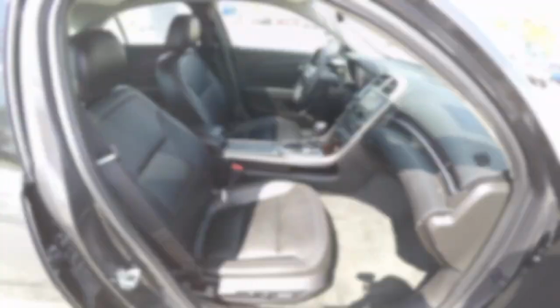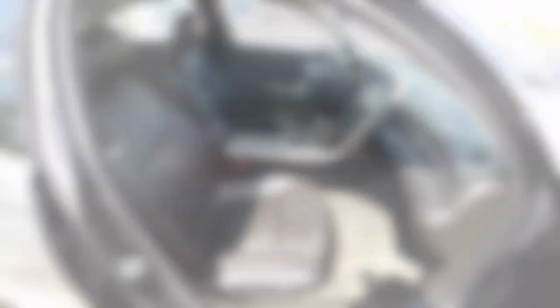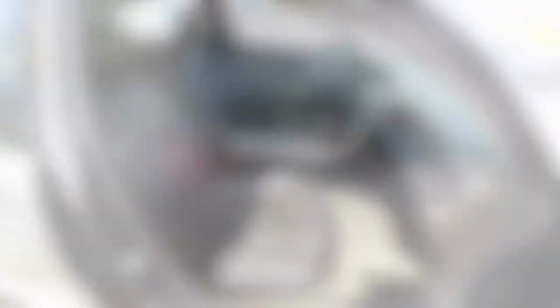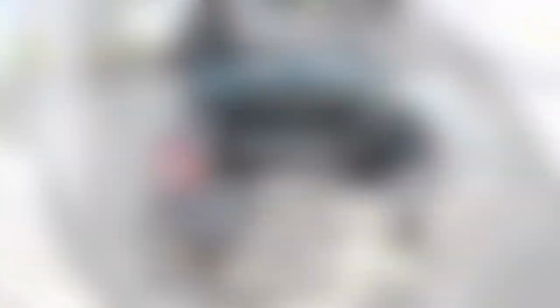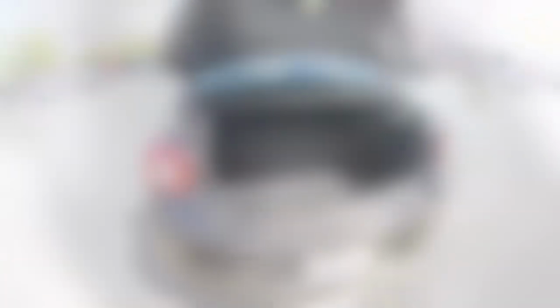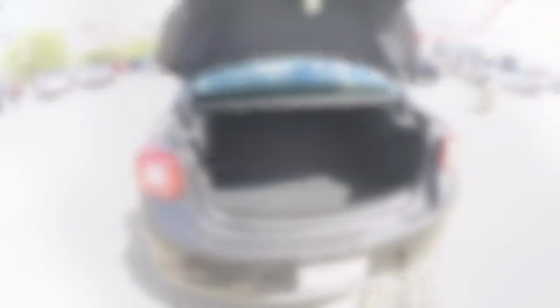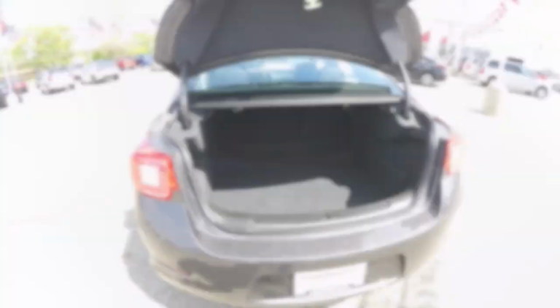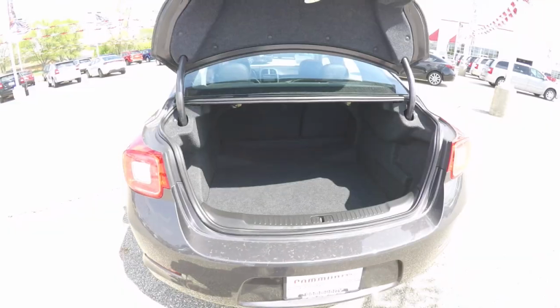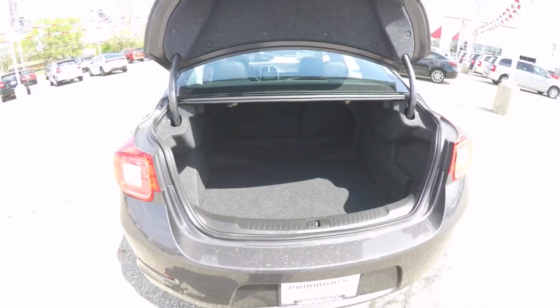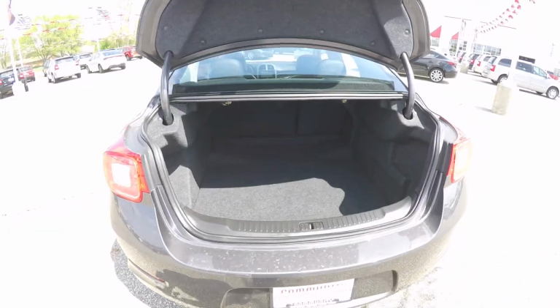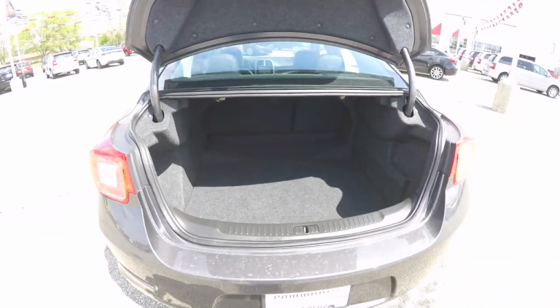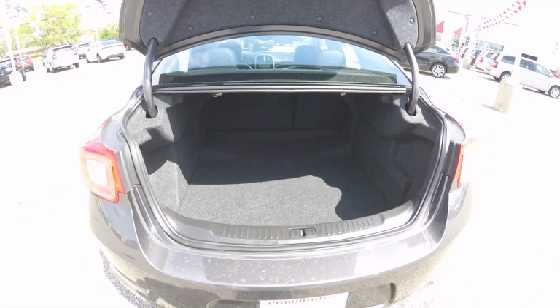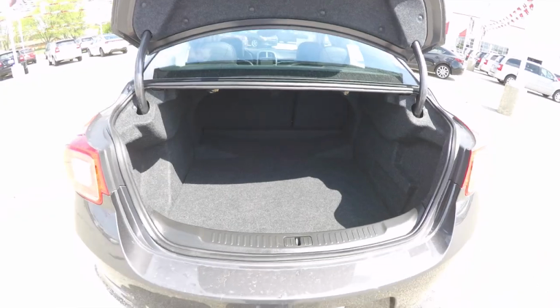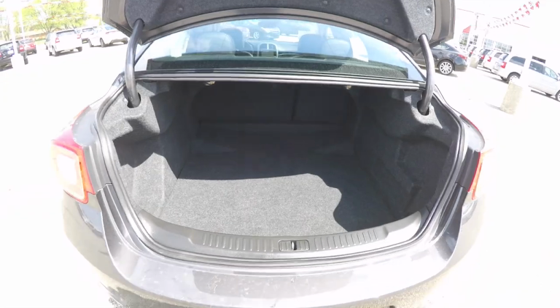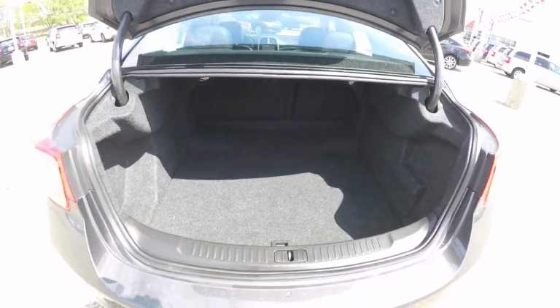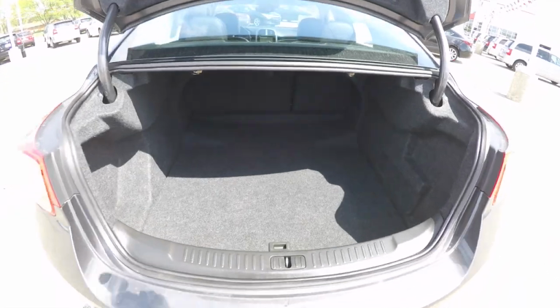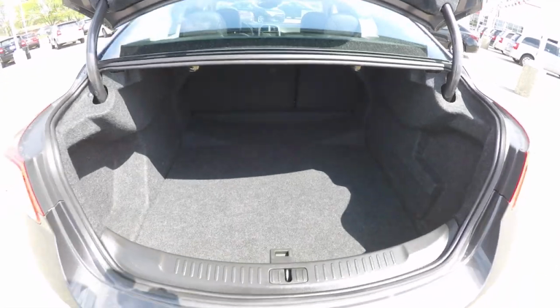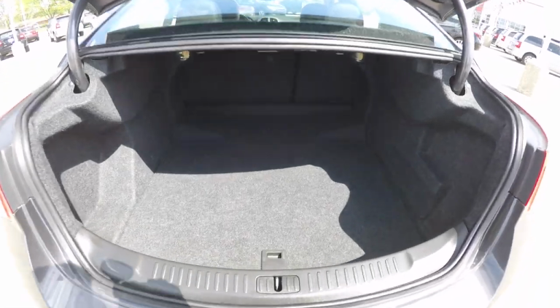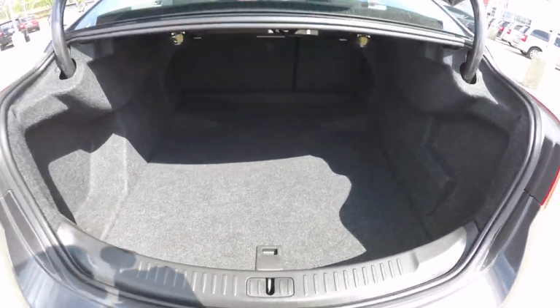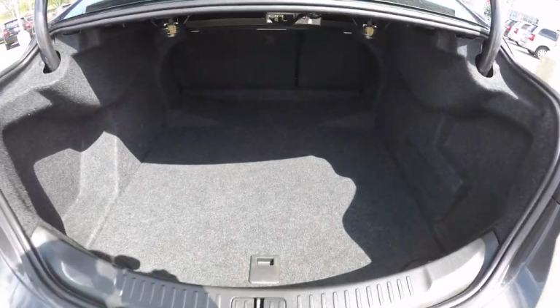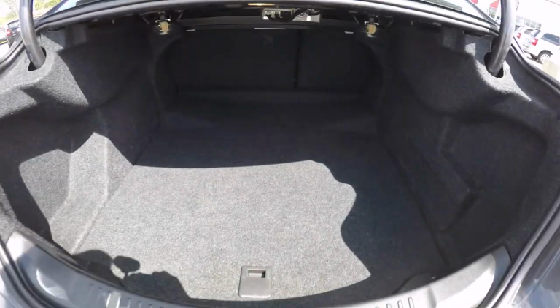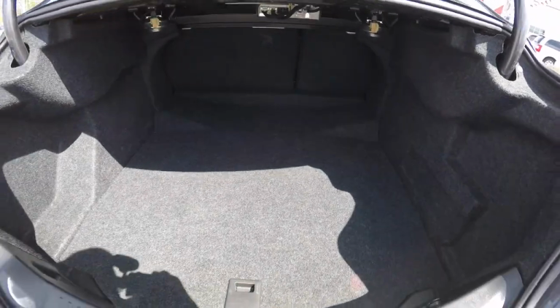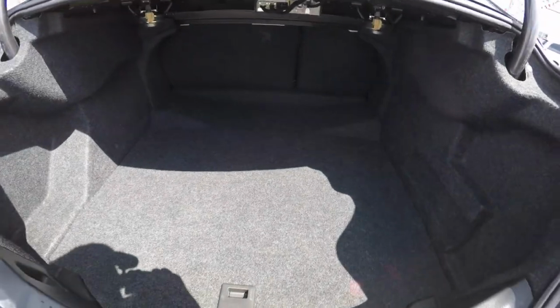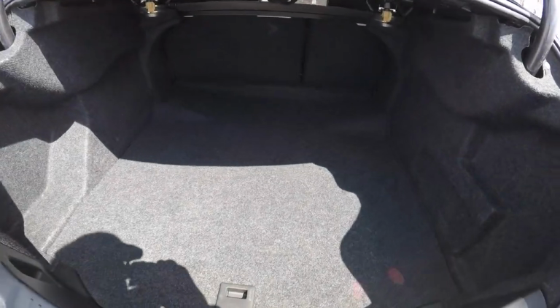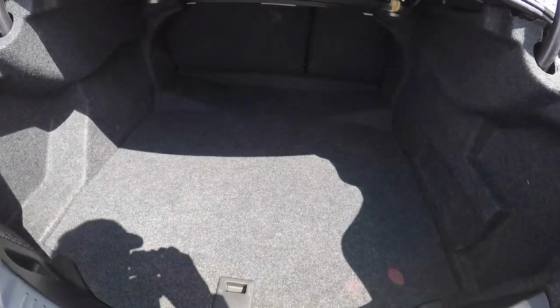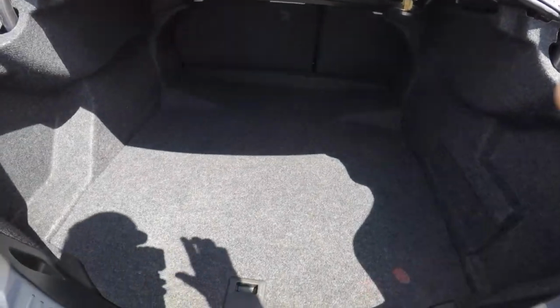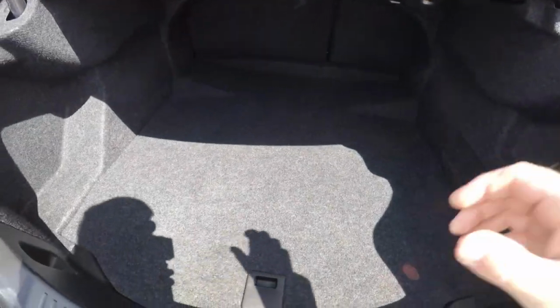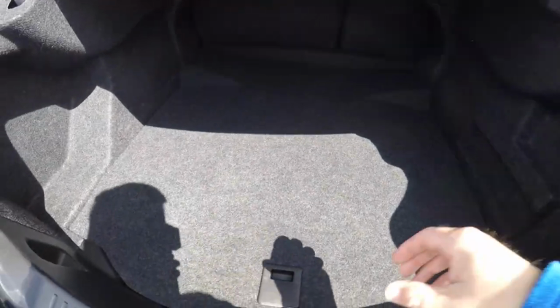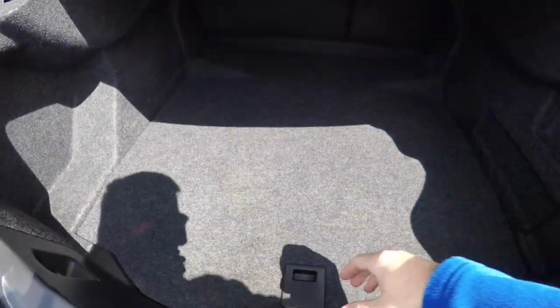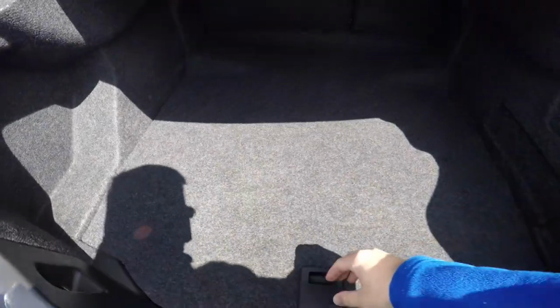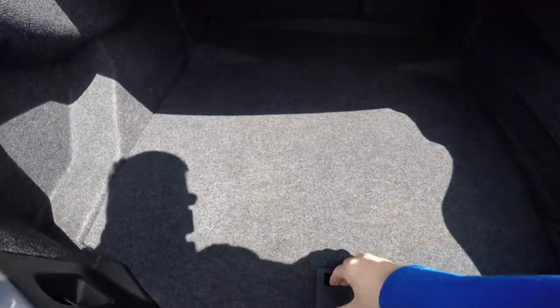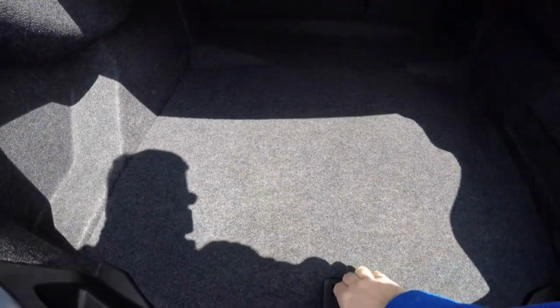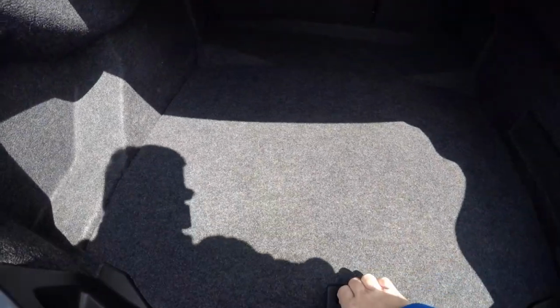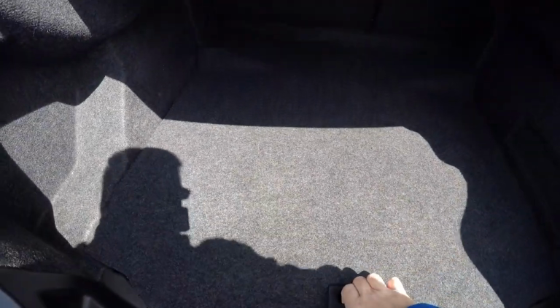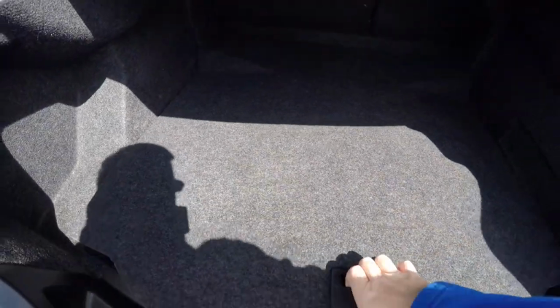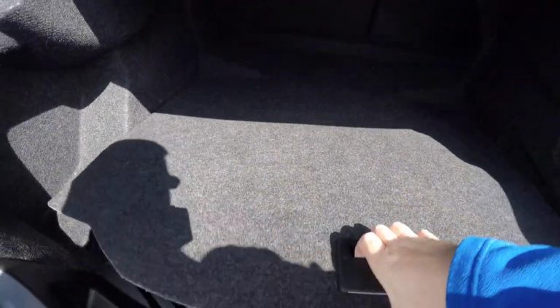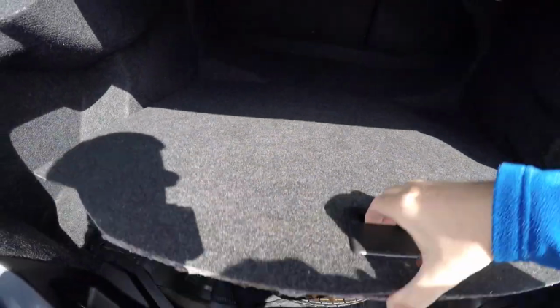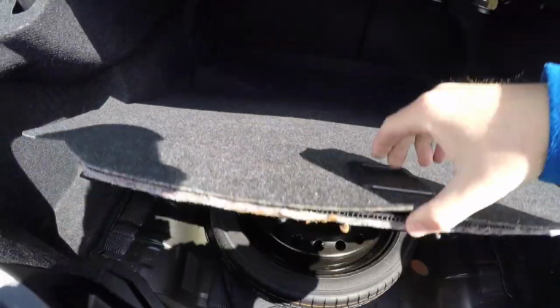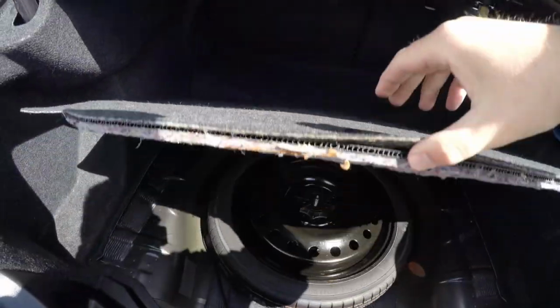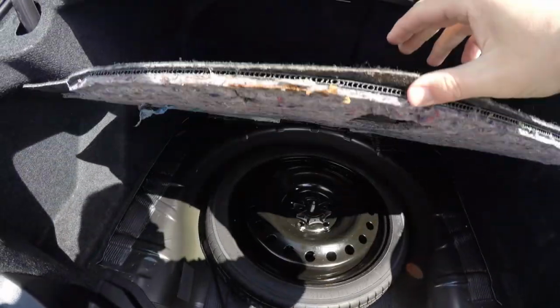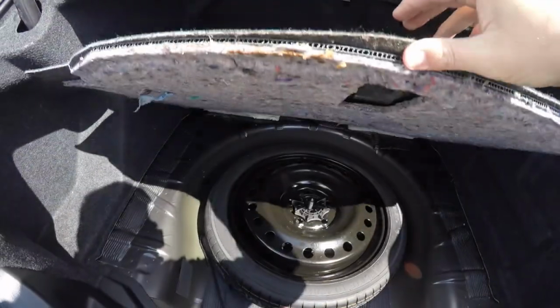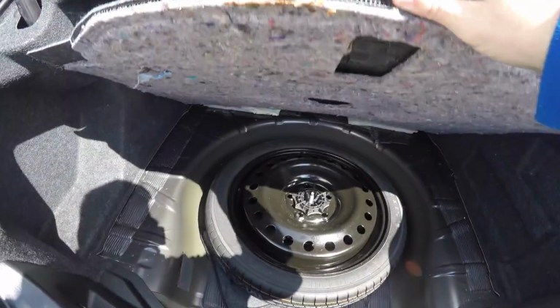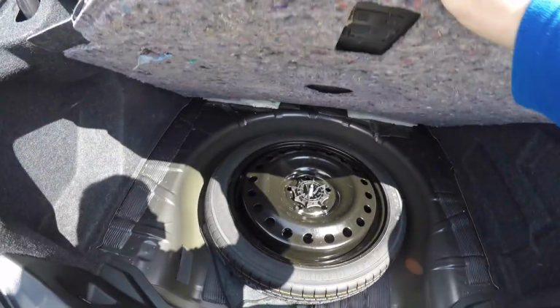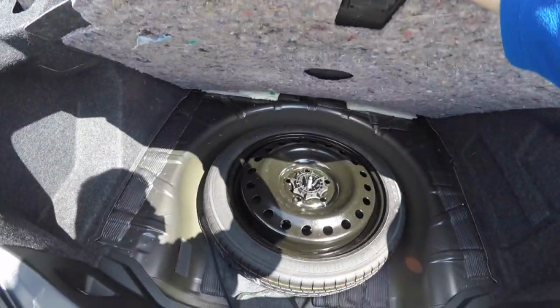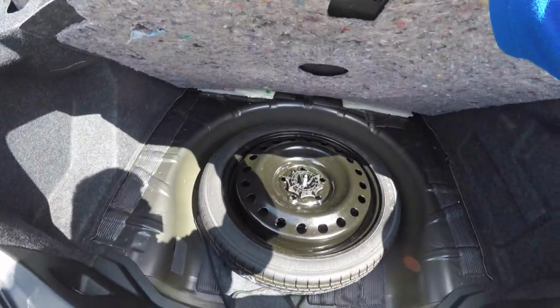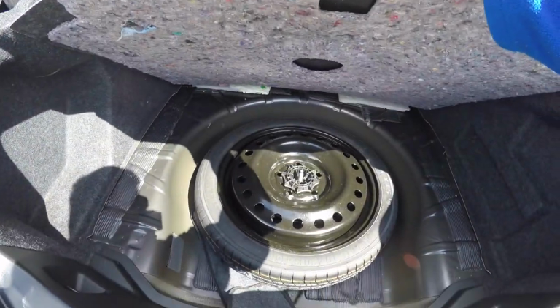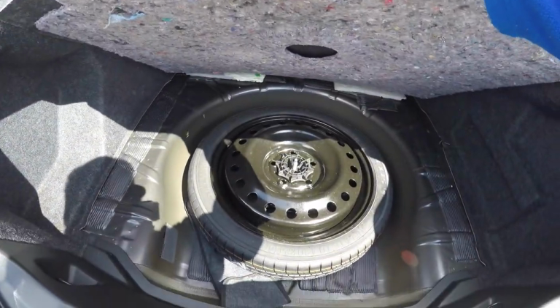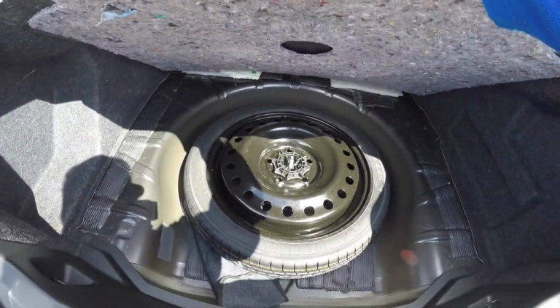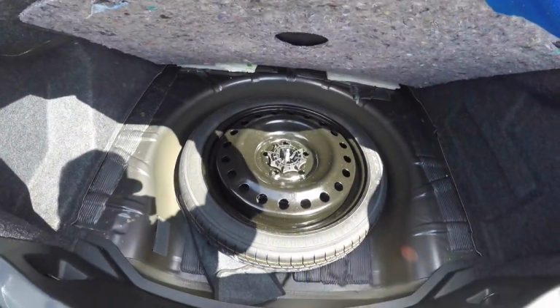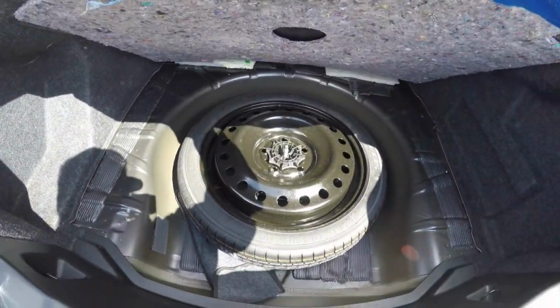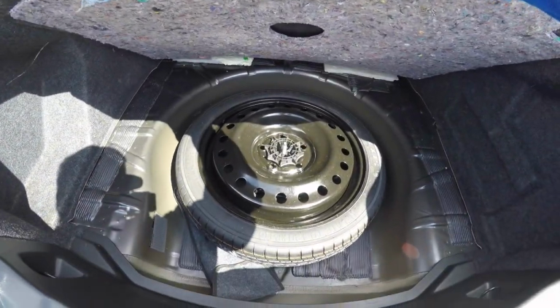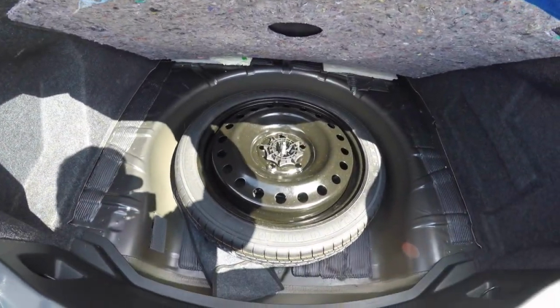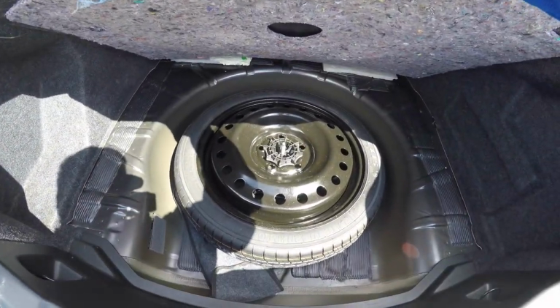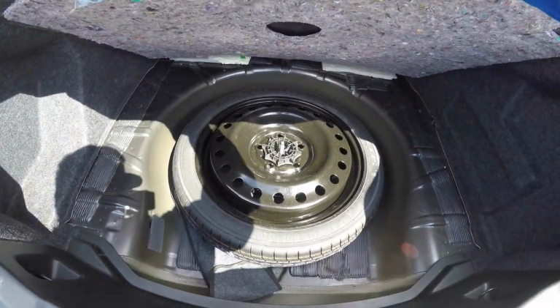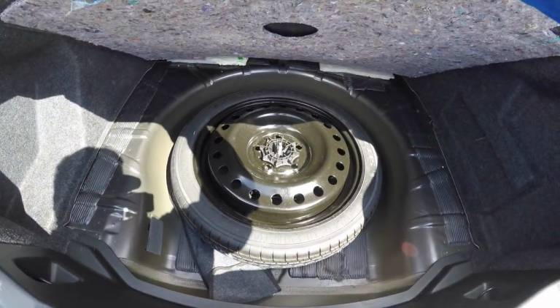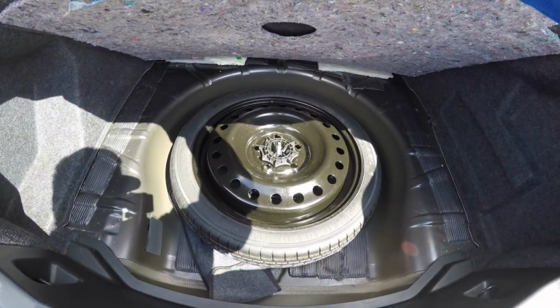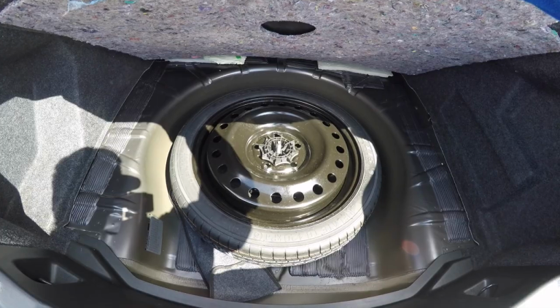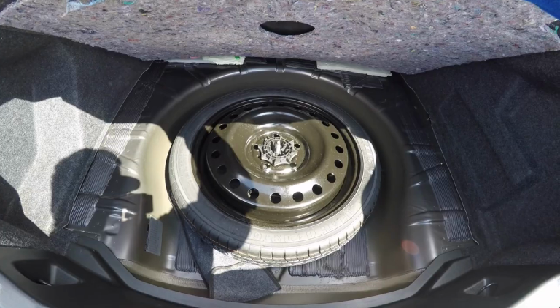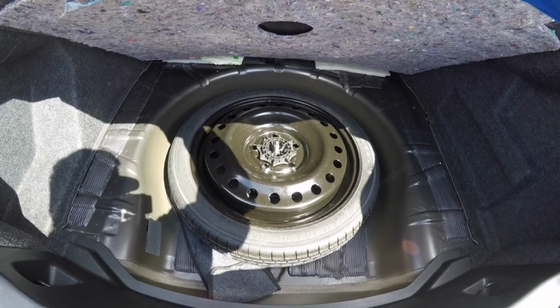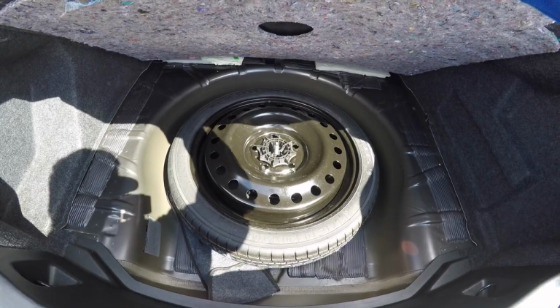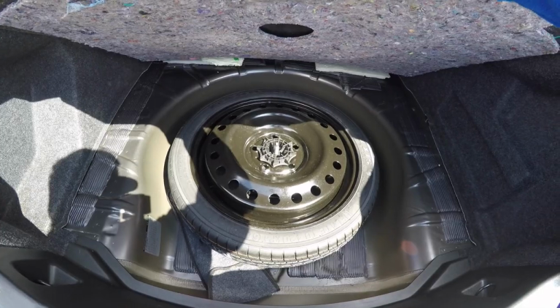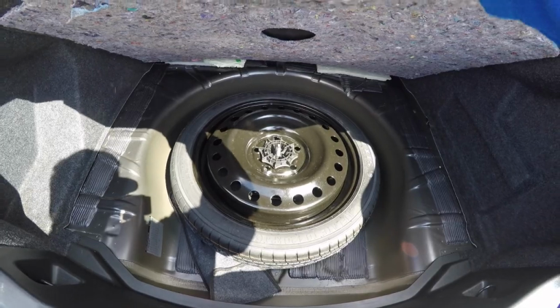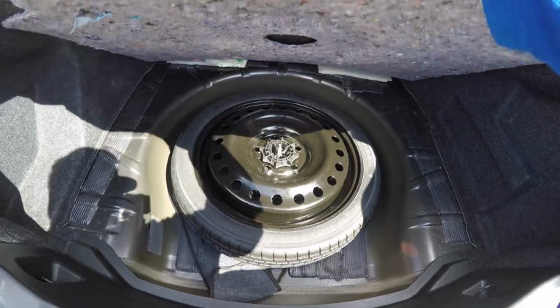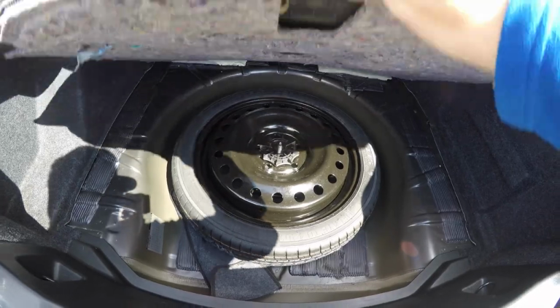Taking a look at the luggage area, it's very nice and spacious. You also have your spare tire with jack and tools.